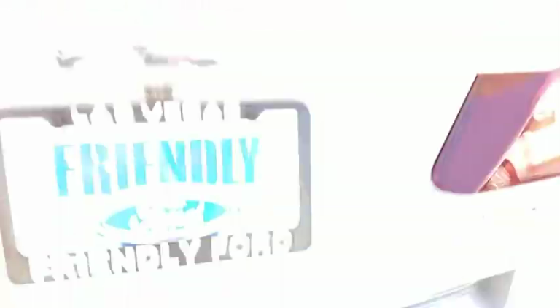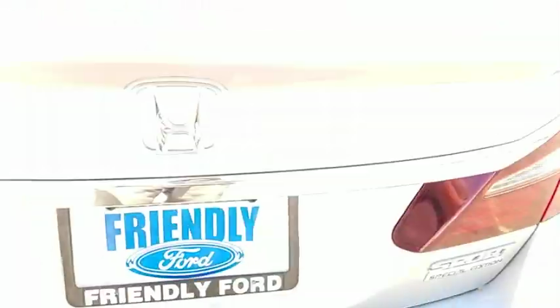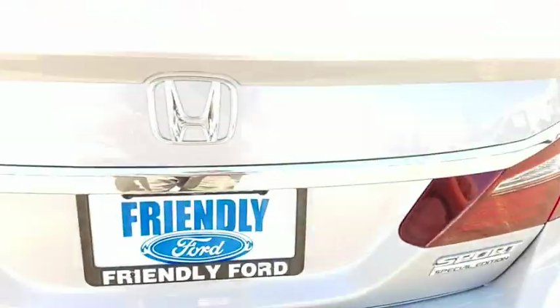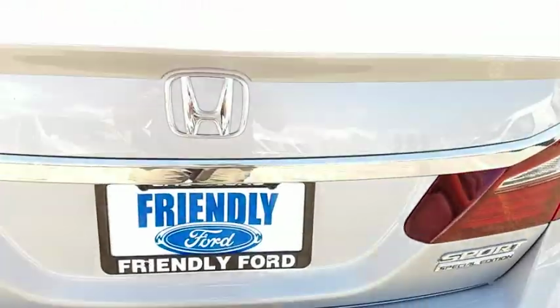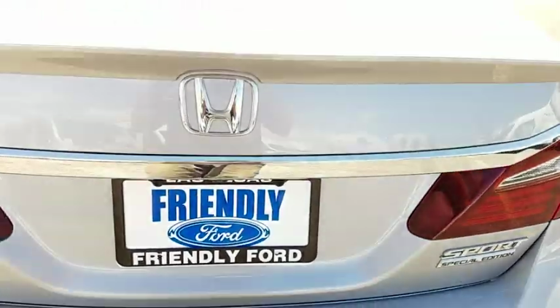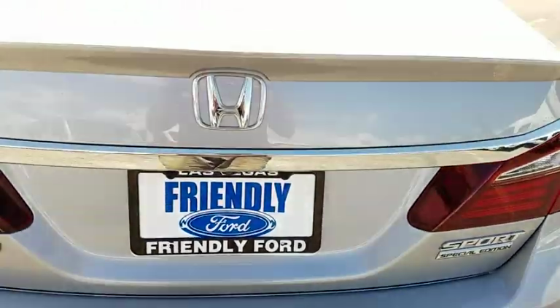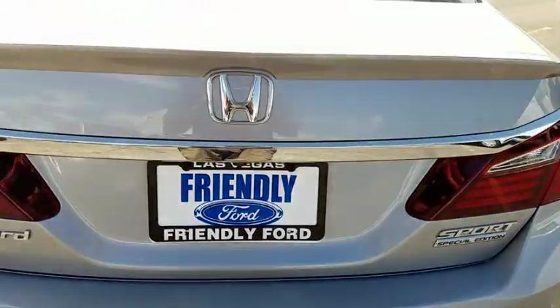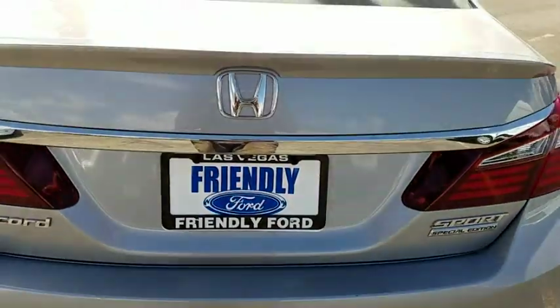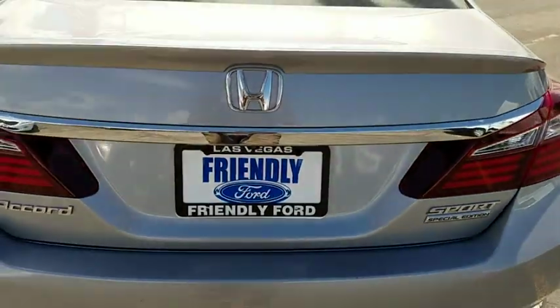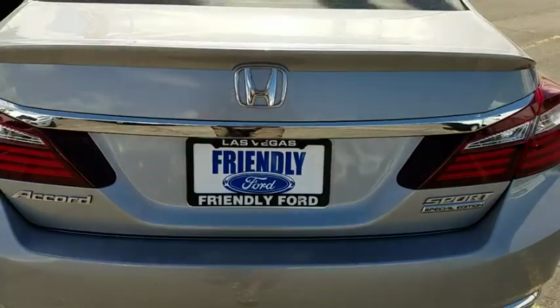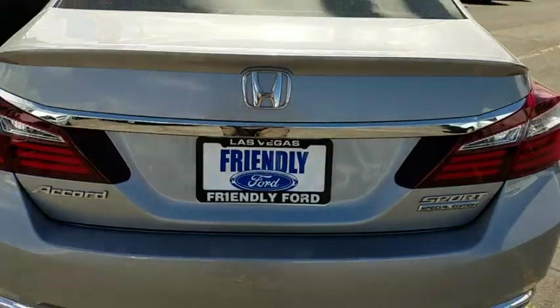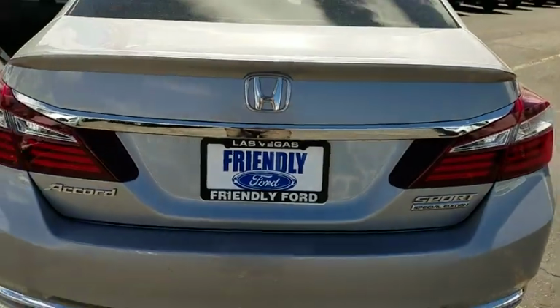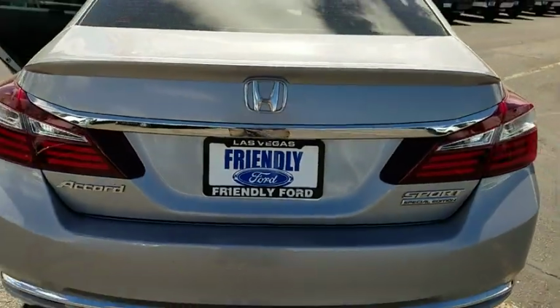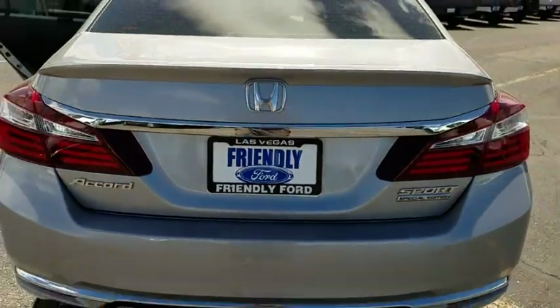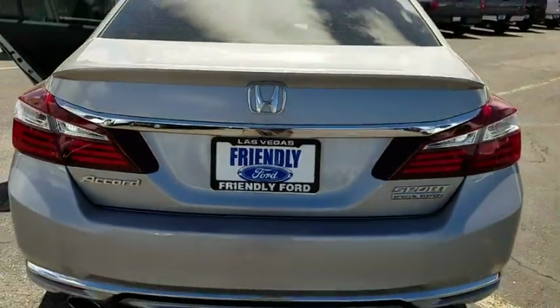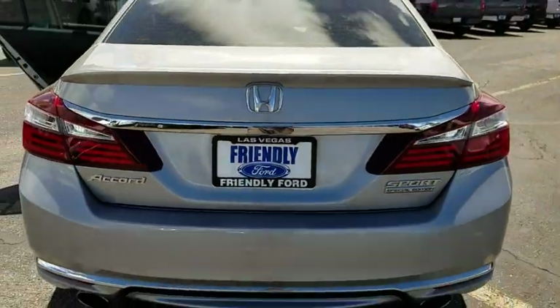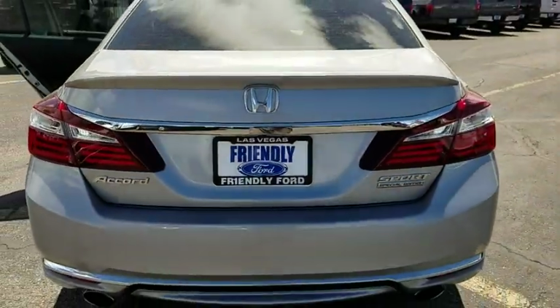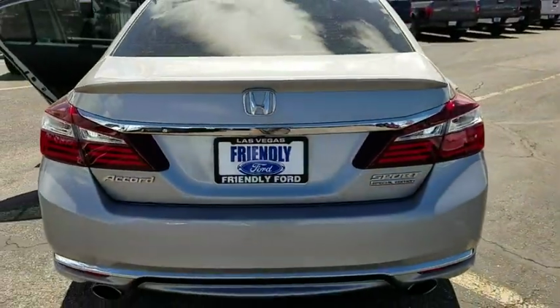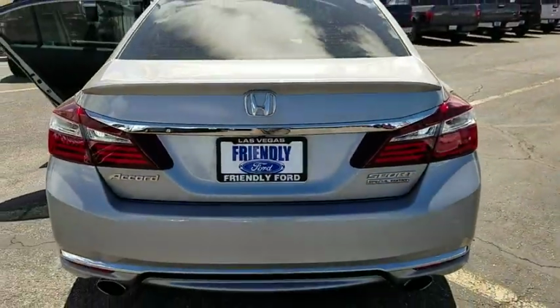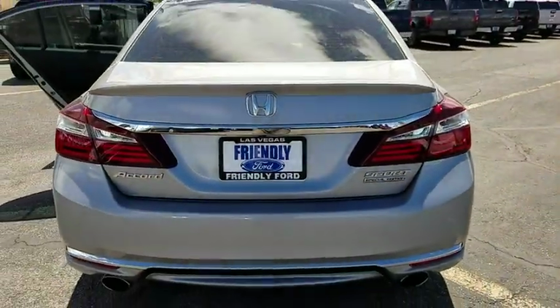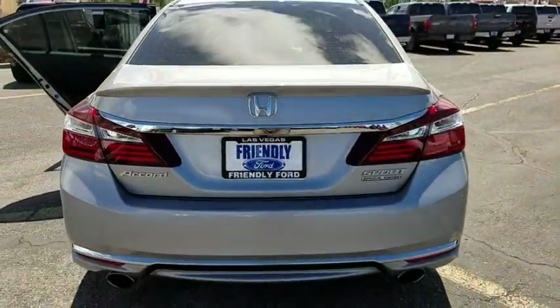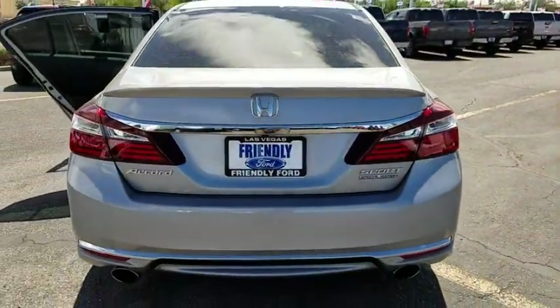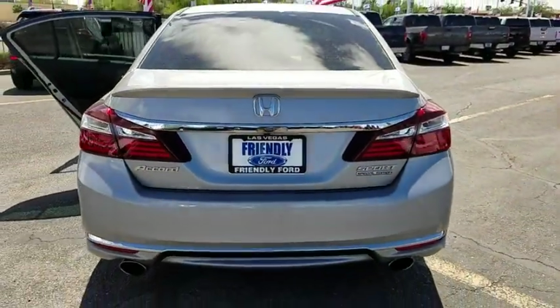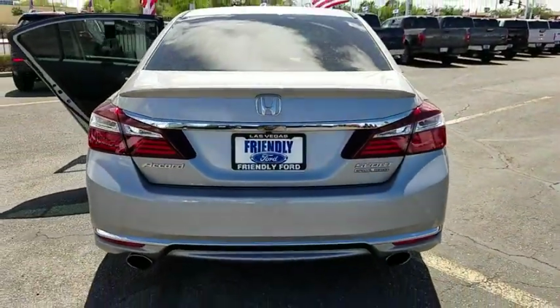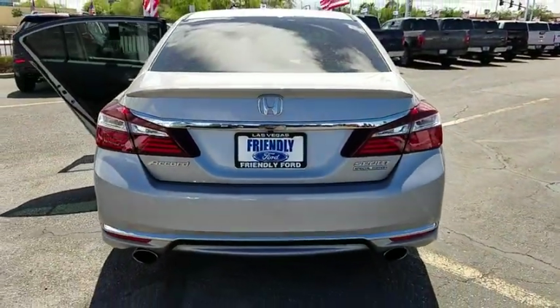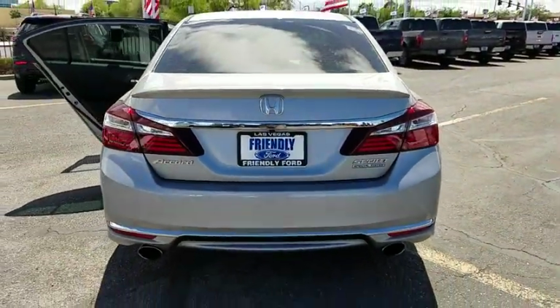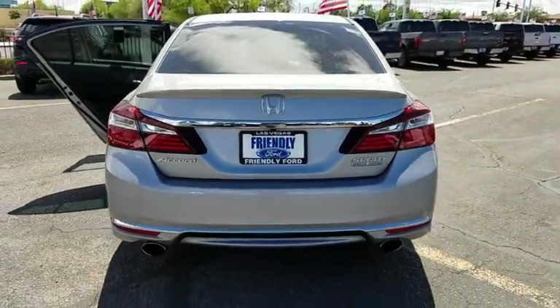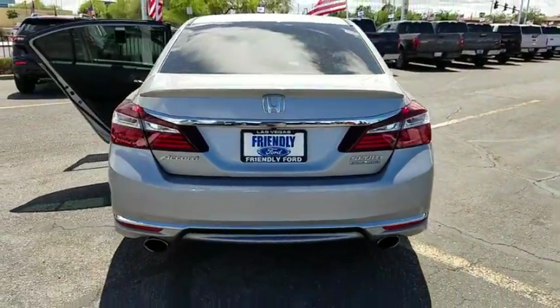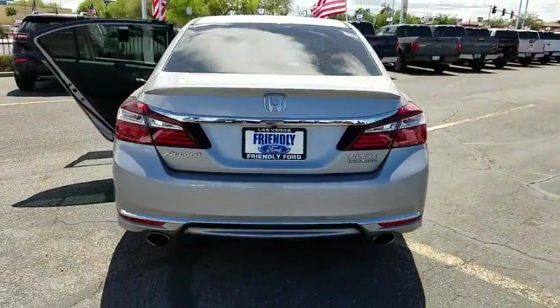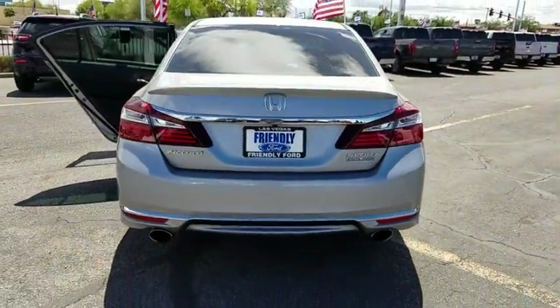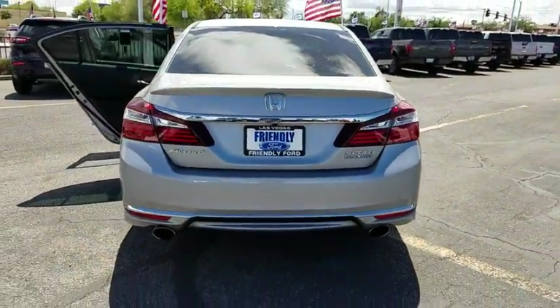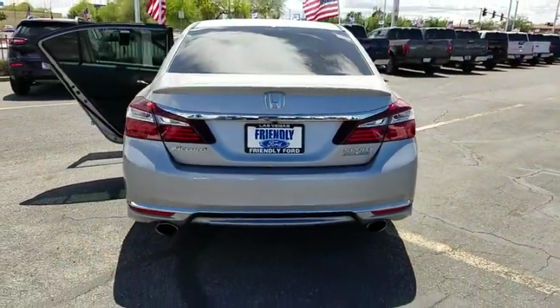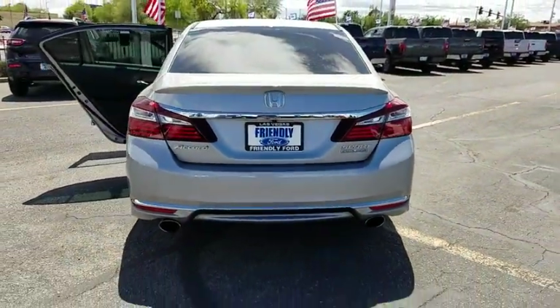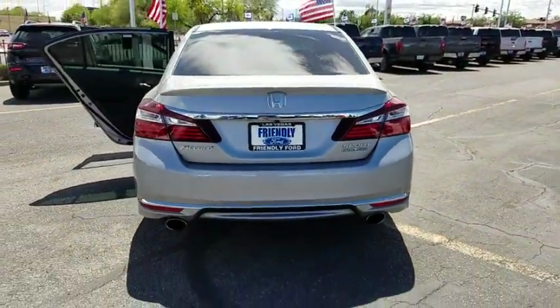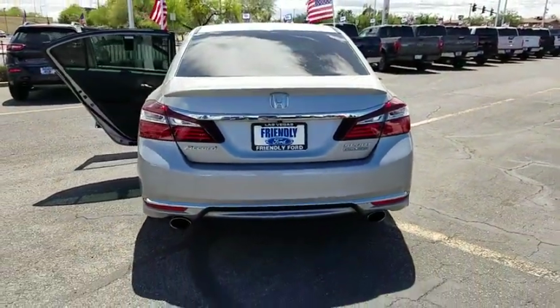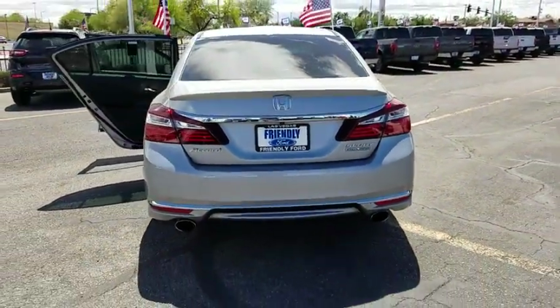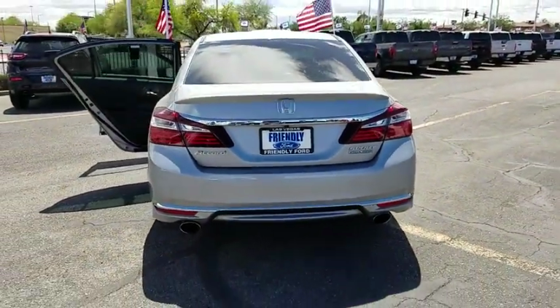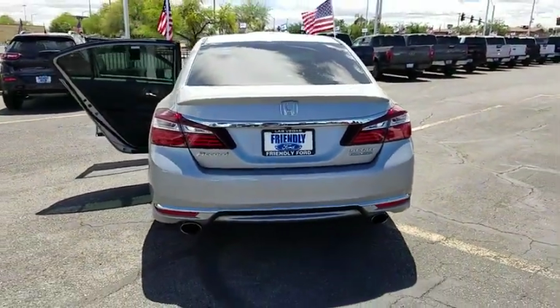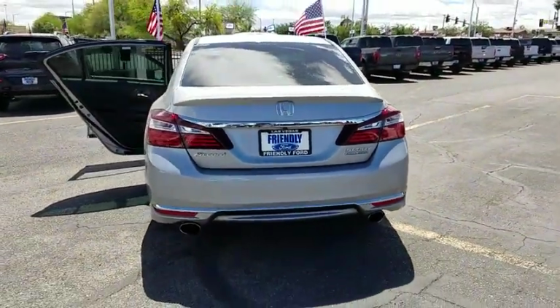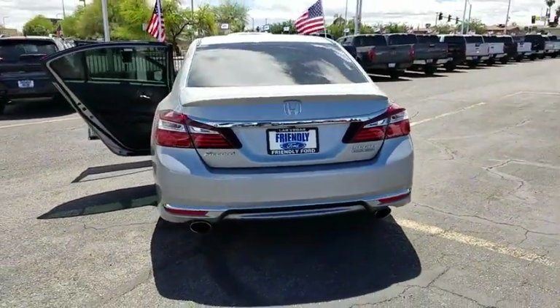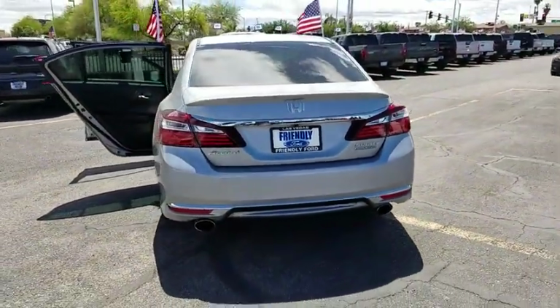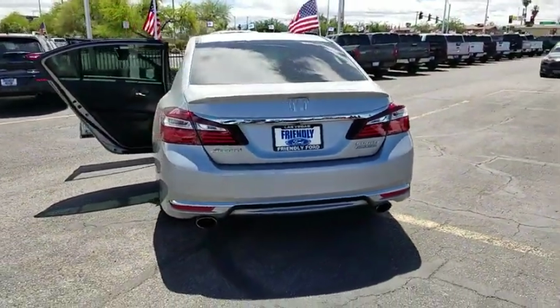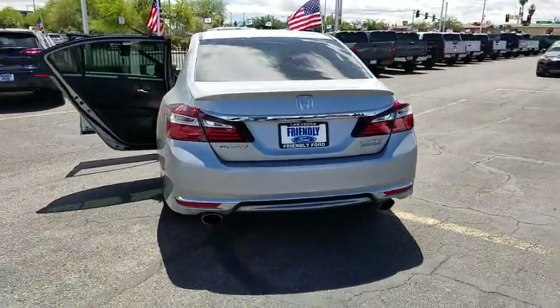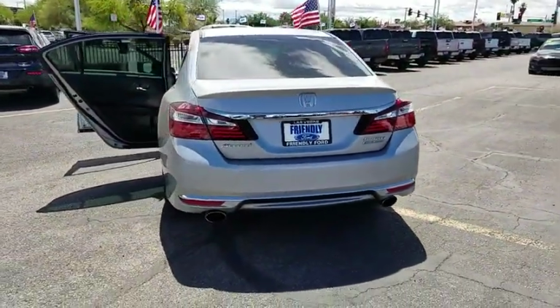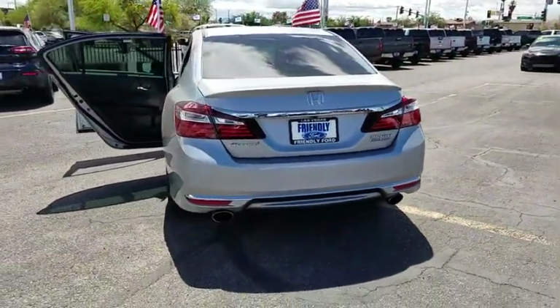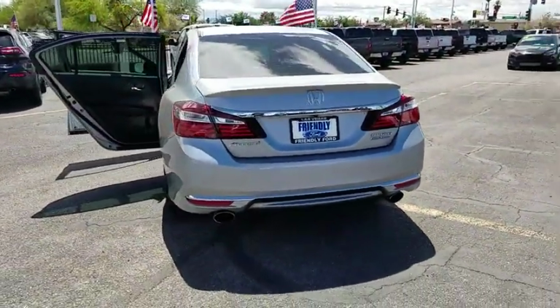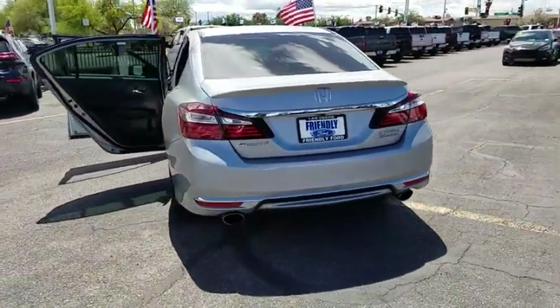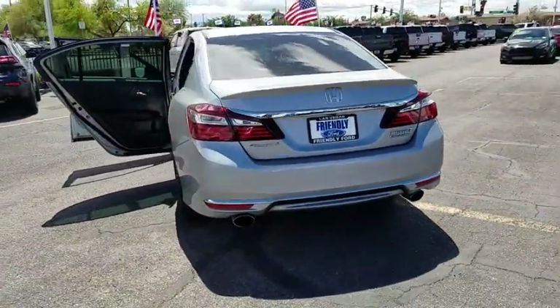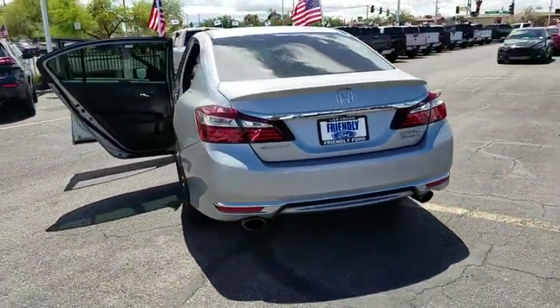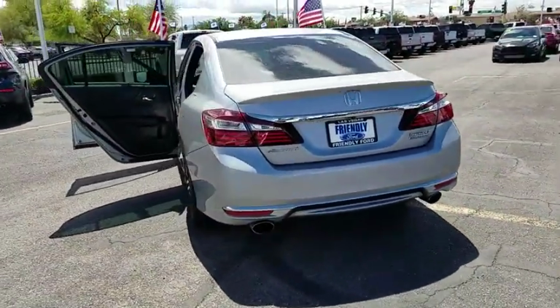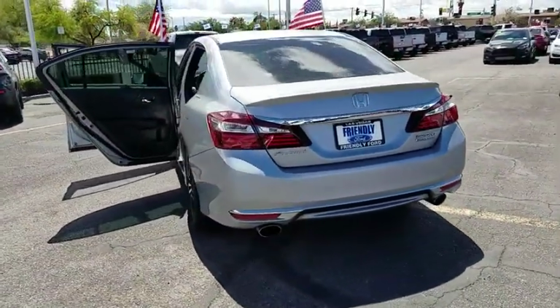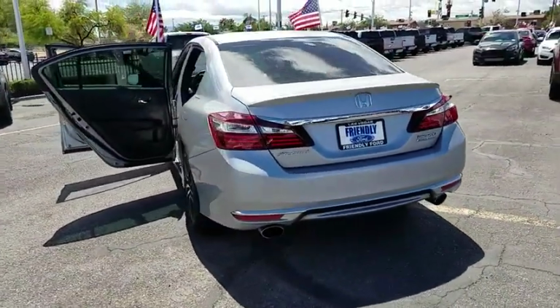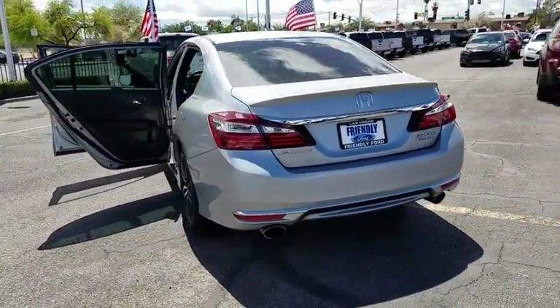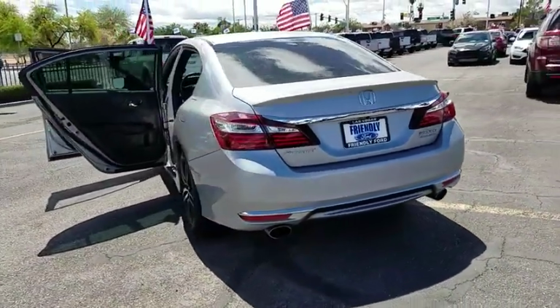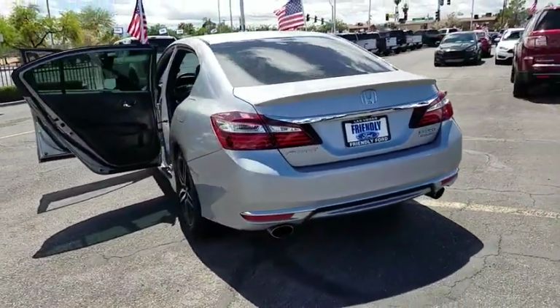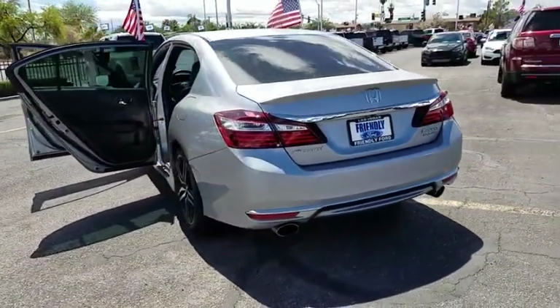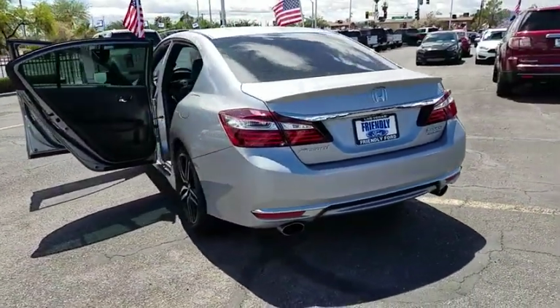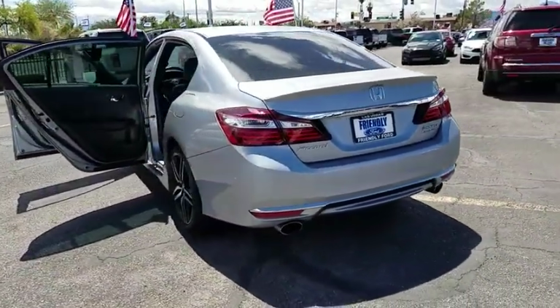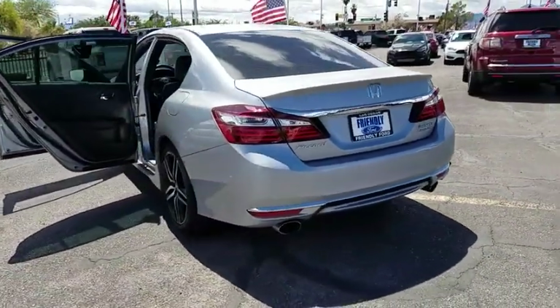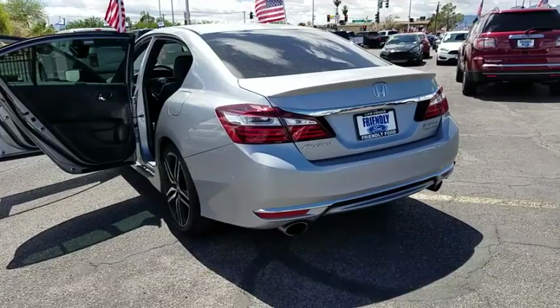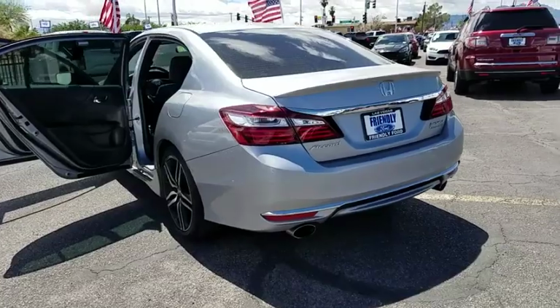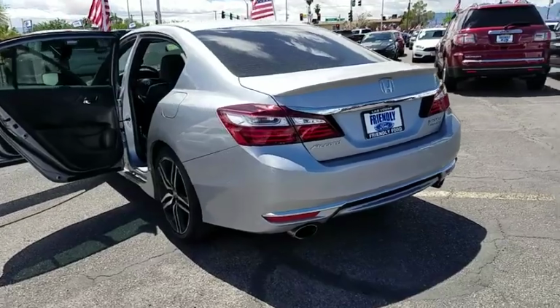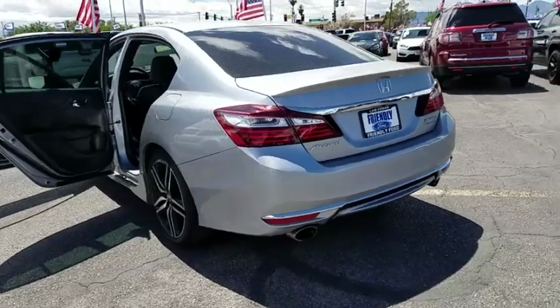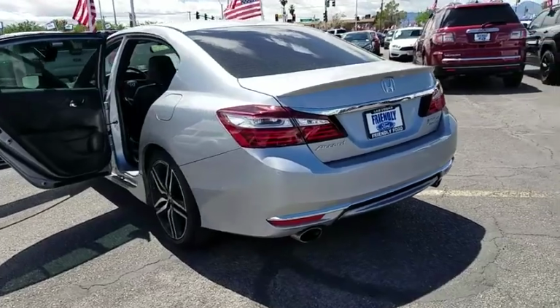Heated front seat, brake assist, remote keyless entry, panic alarm, leather seats, overhead console.